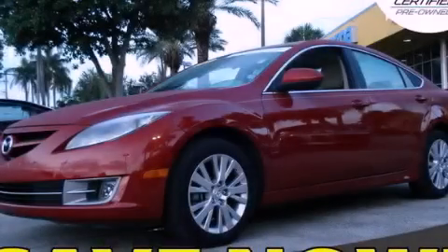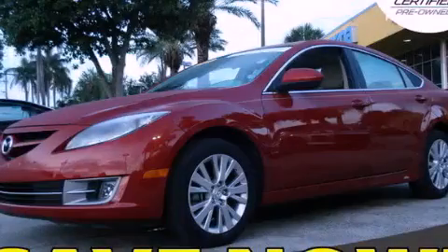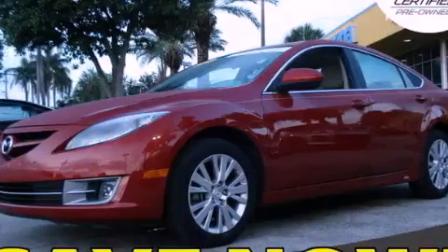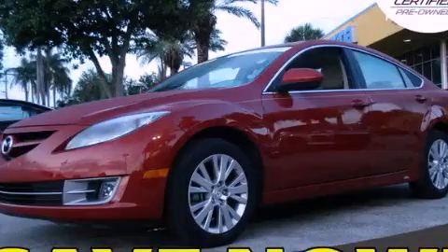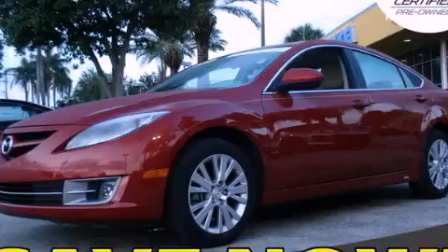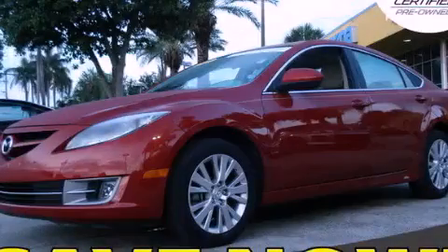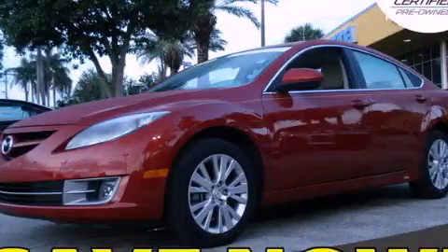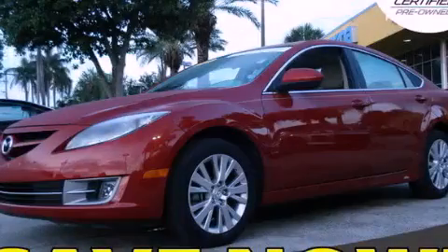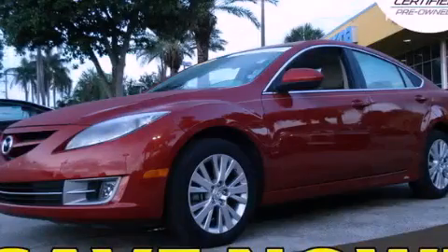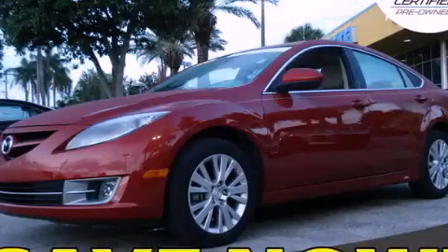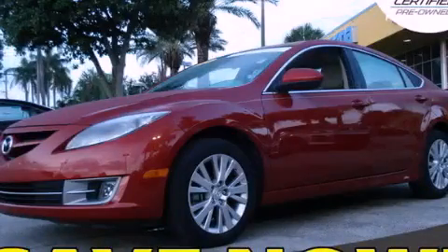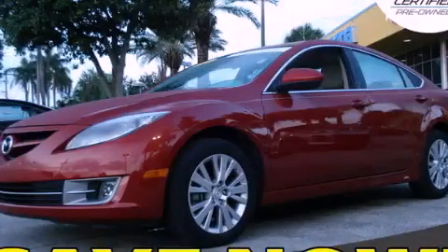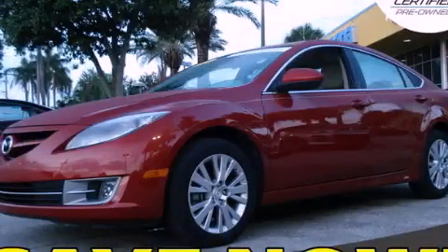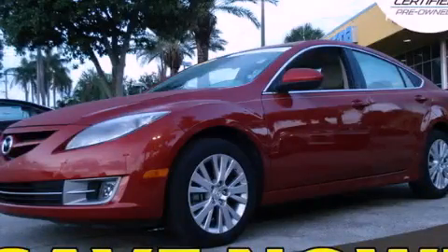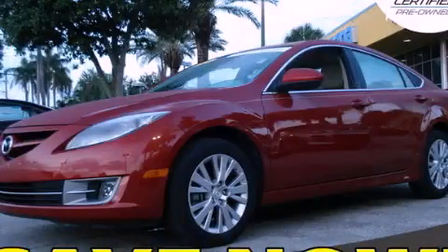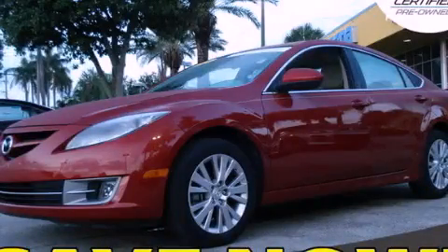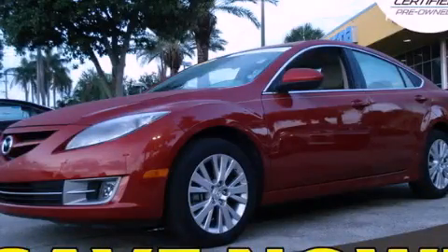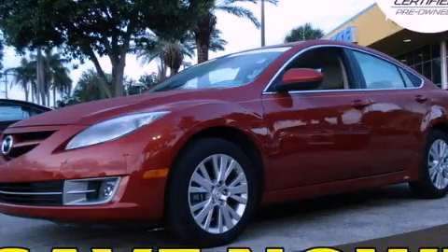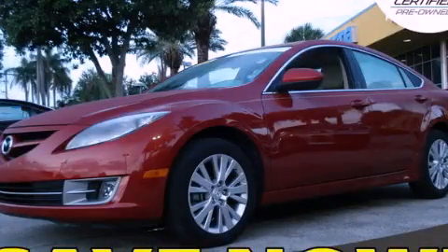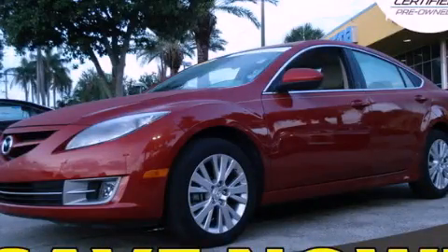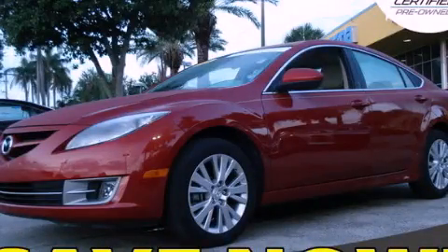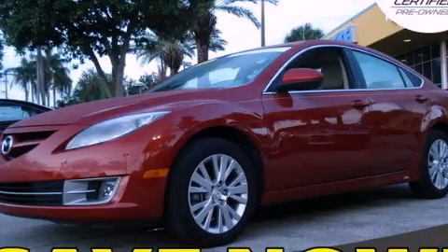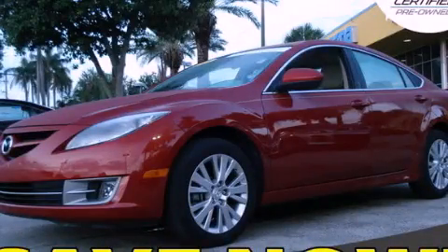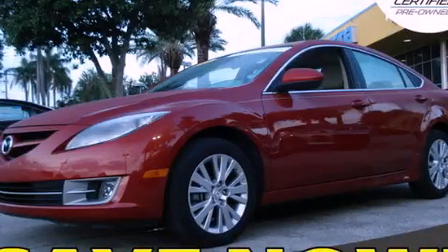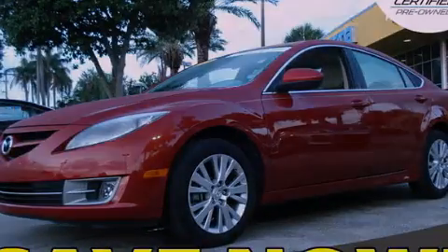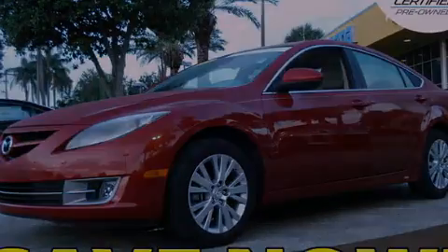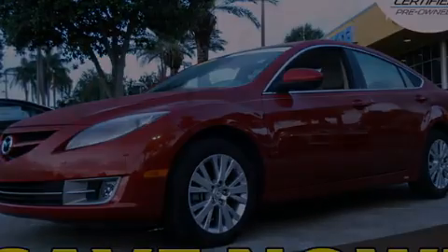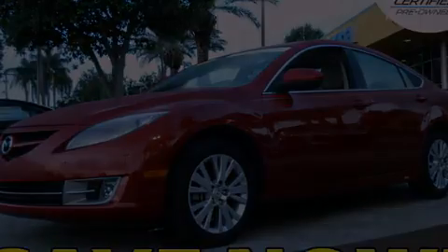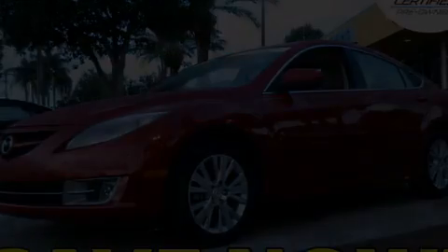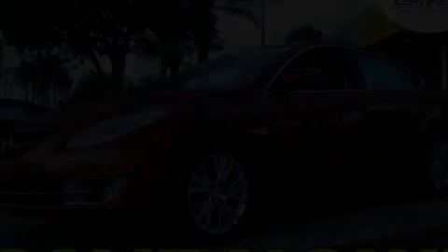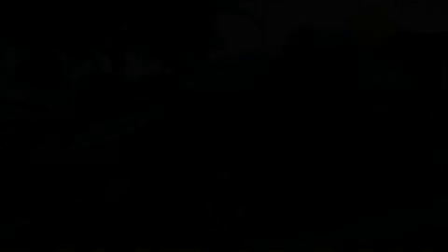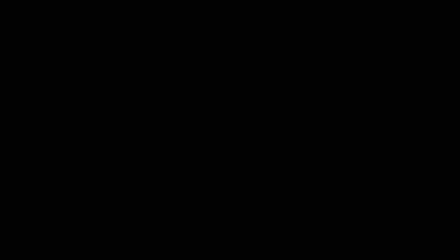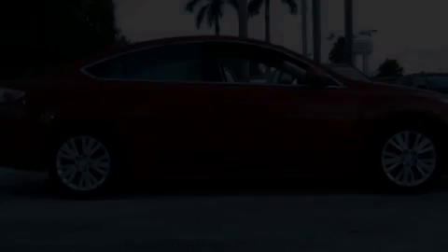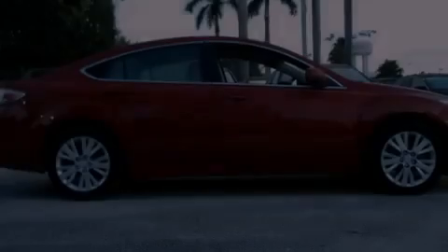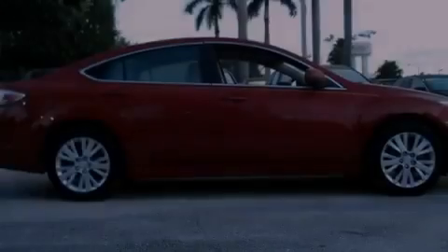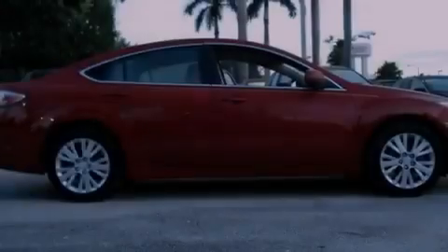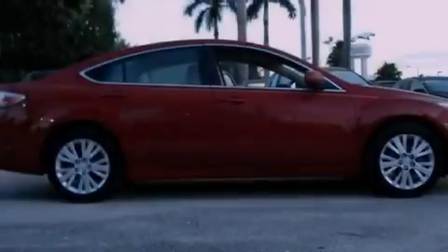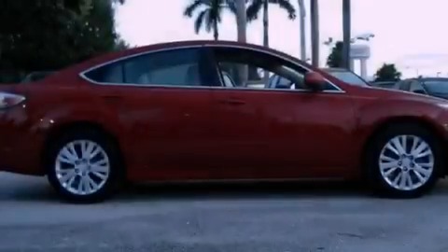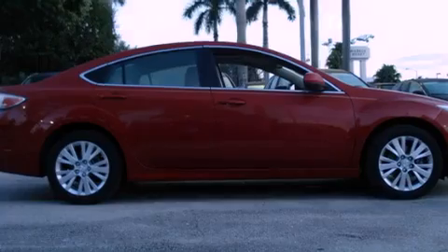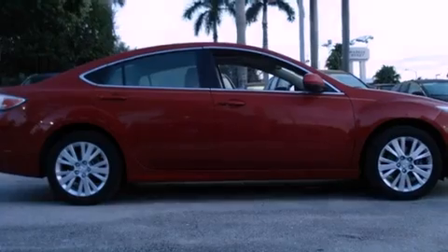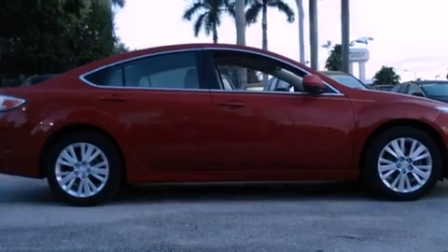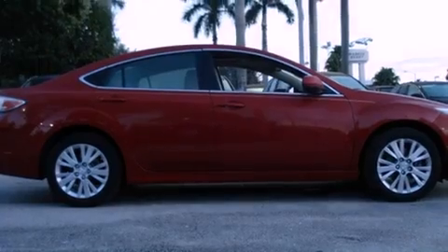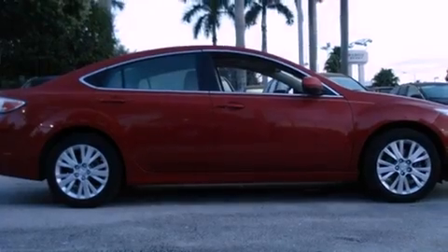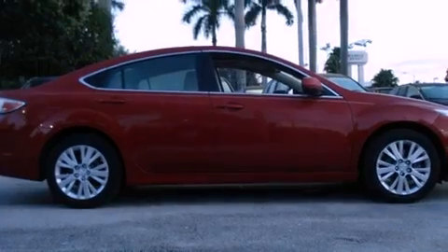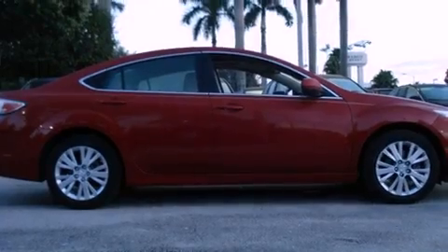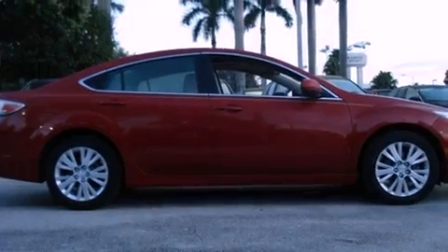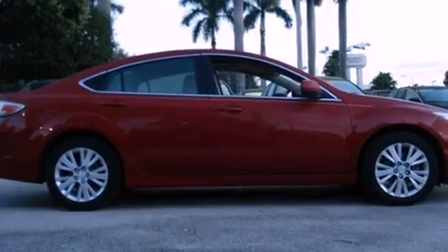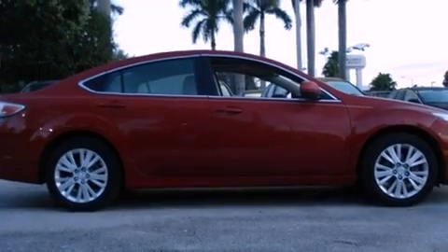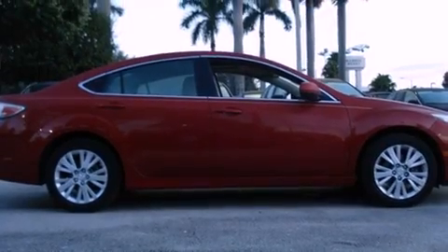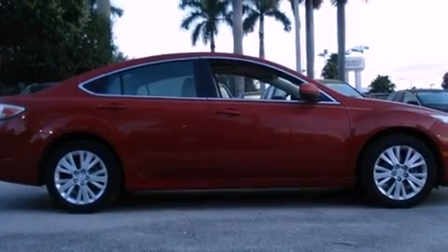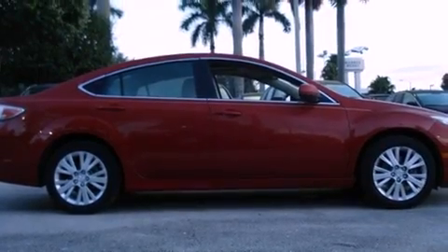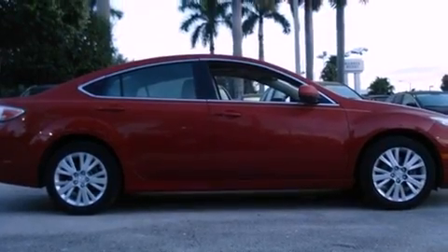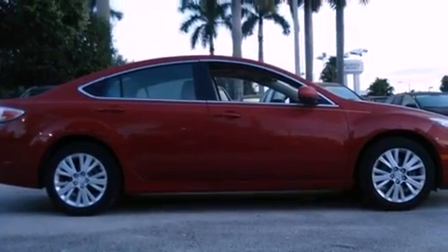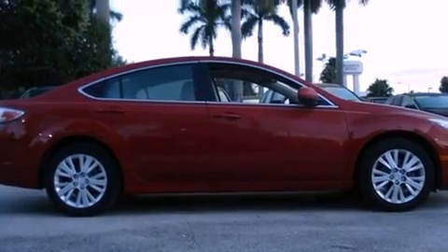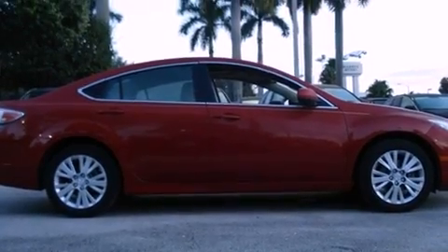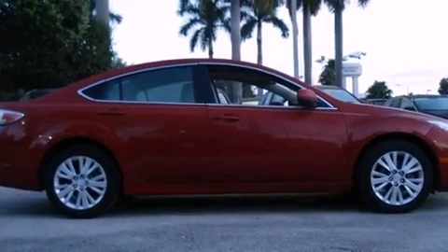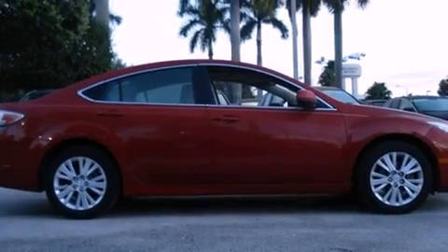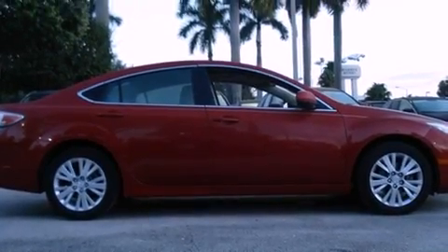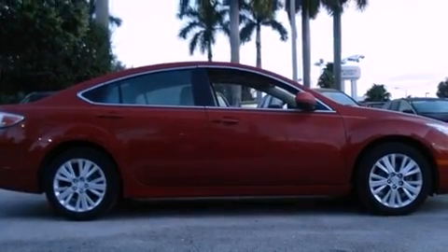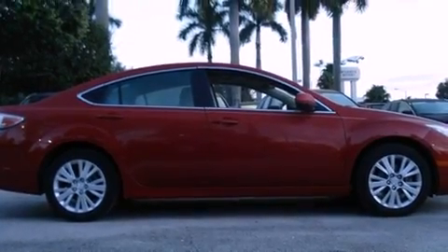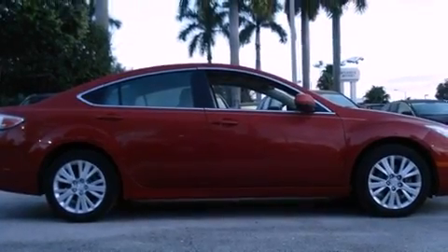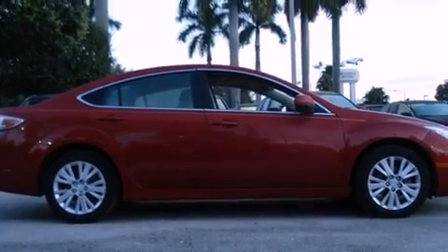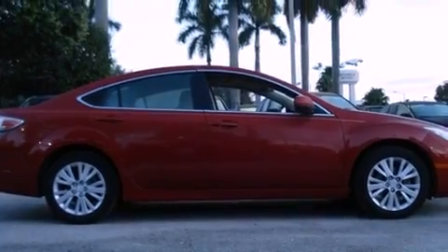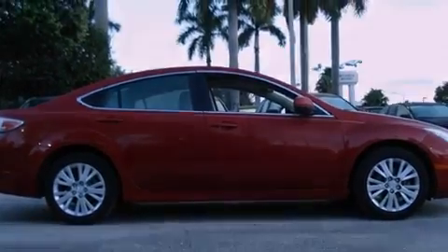This is a certified pre-owned 2009 Mazda 6. It features a four-cylinder engine and an automatic transmission.